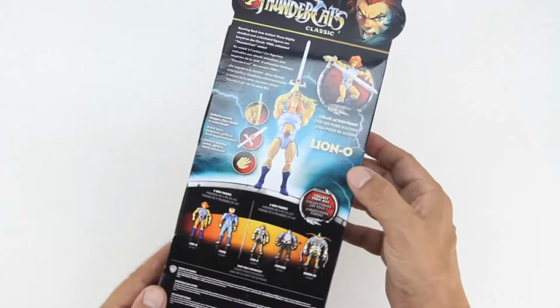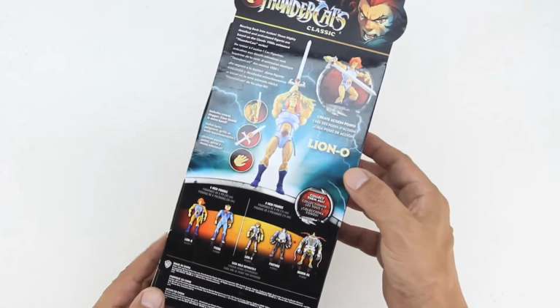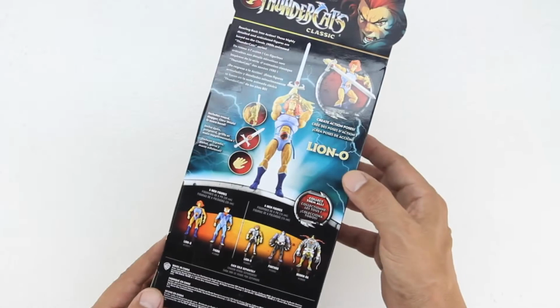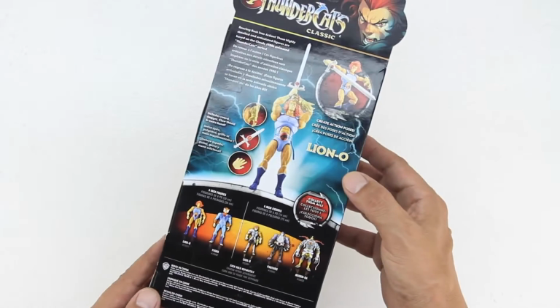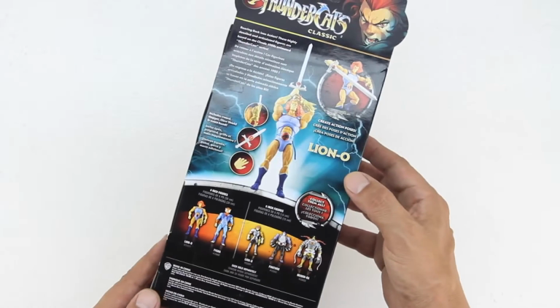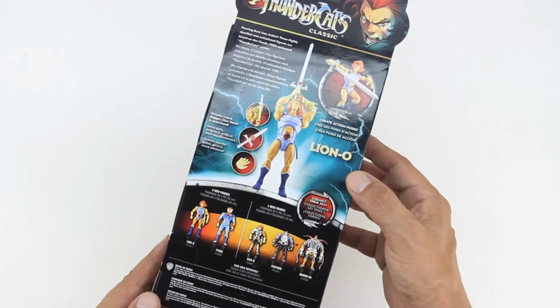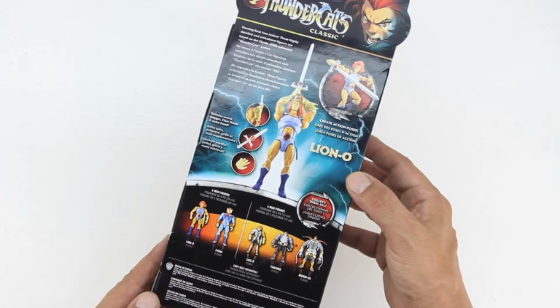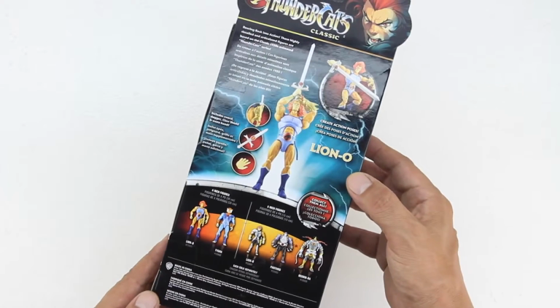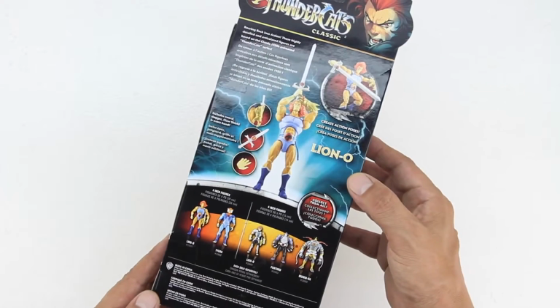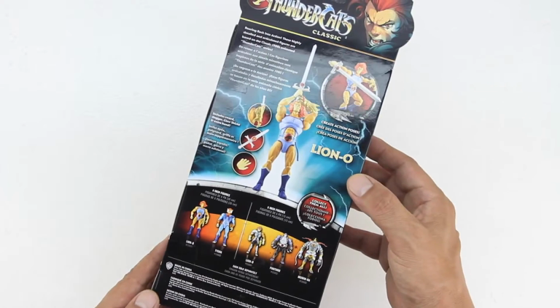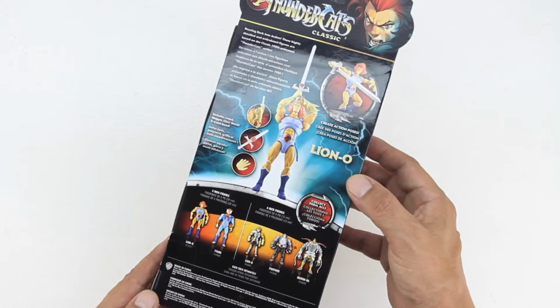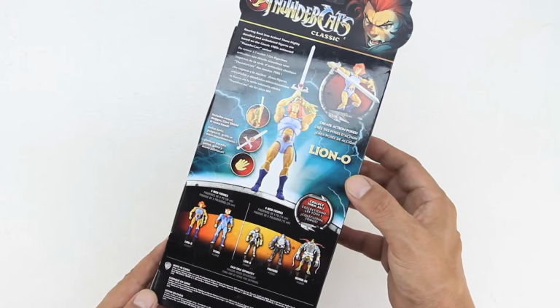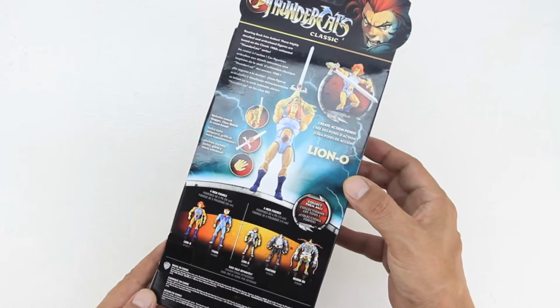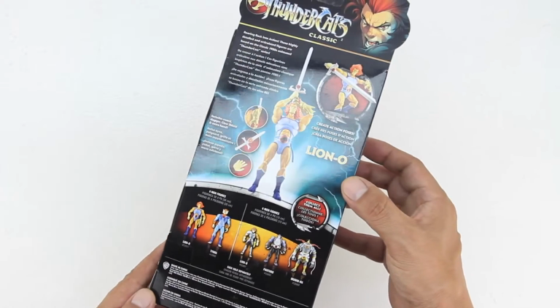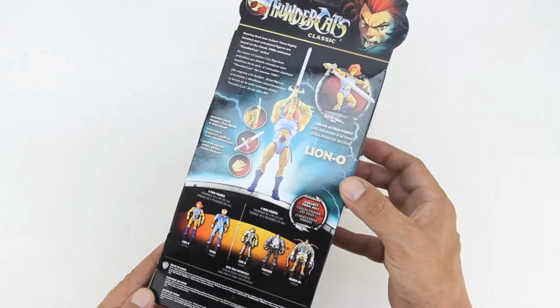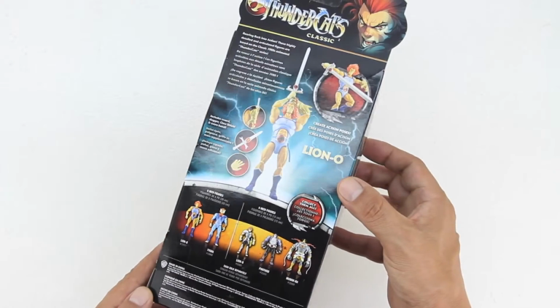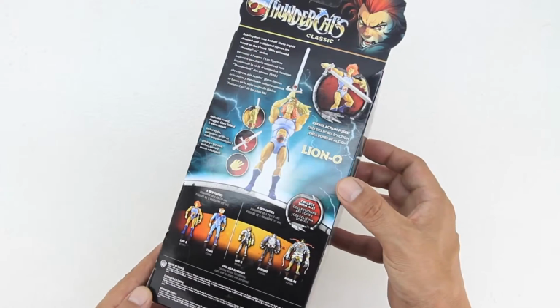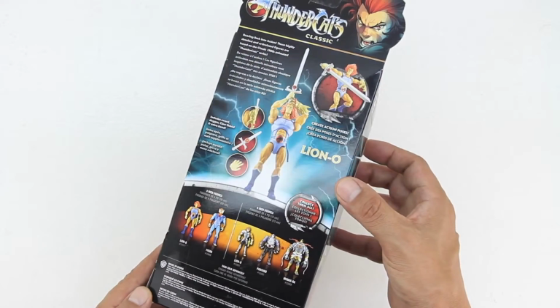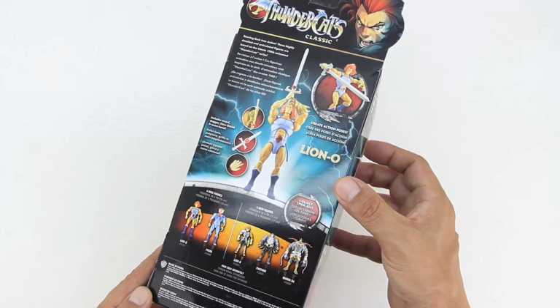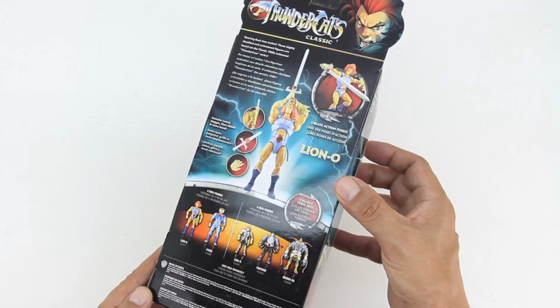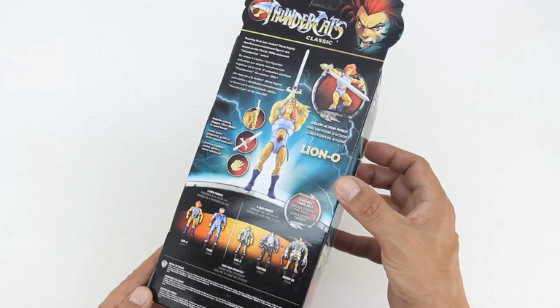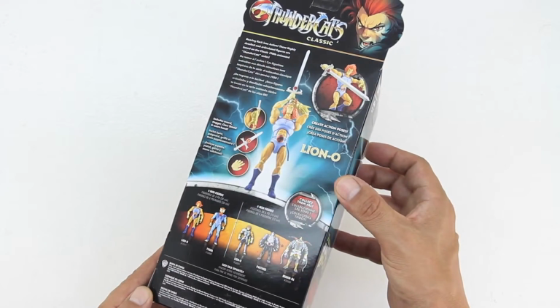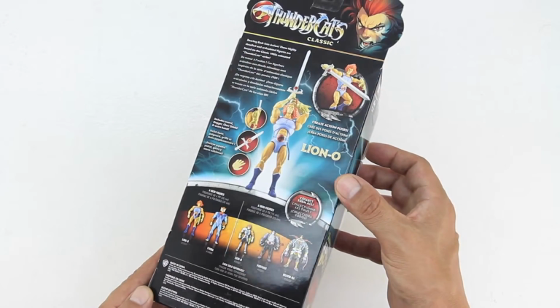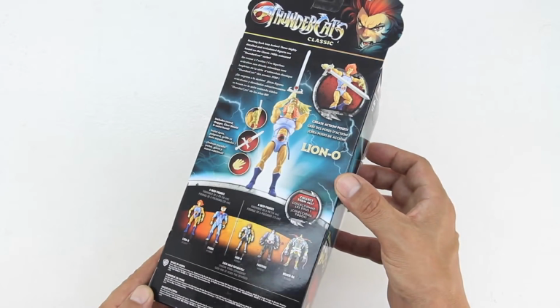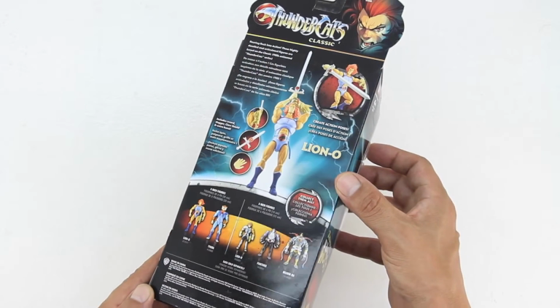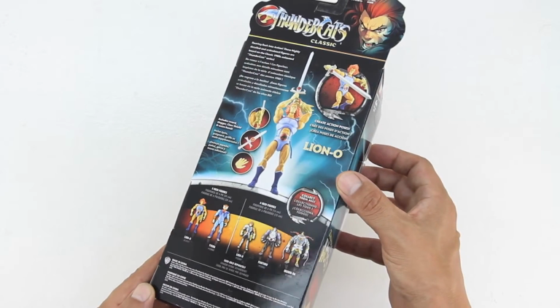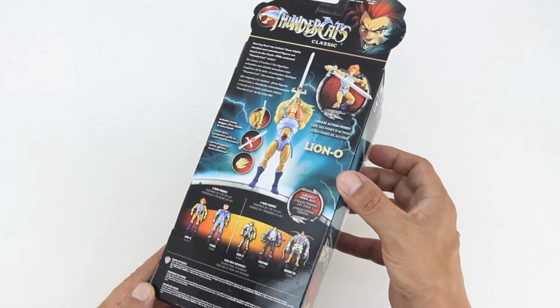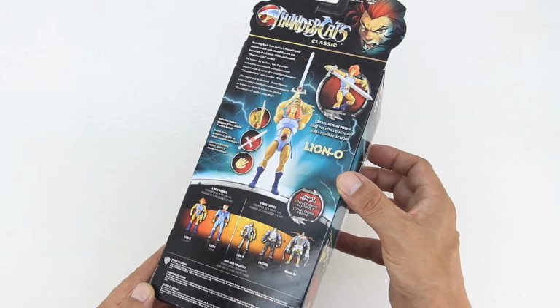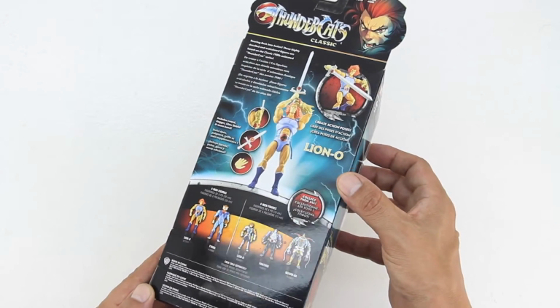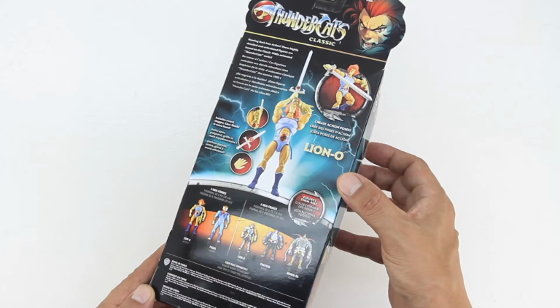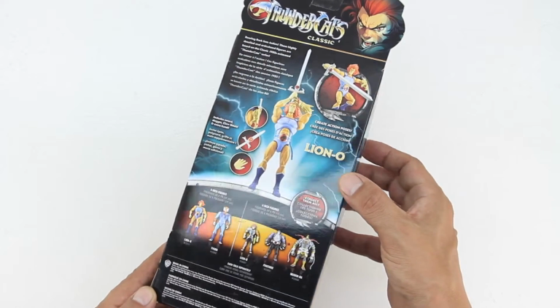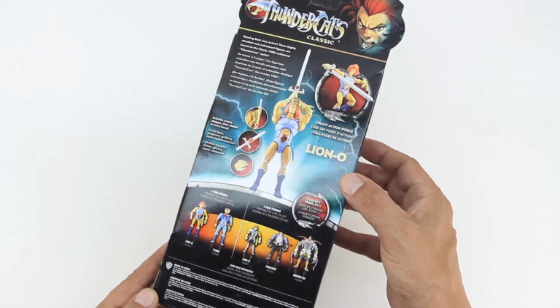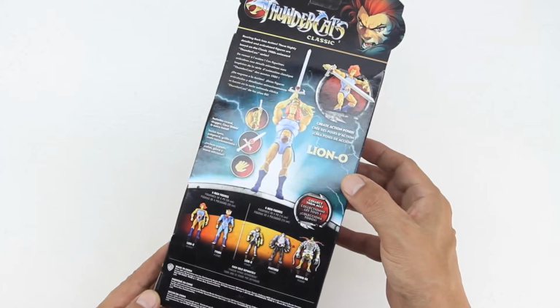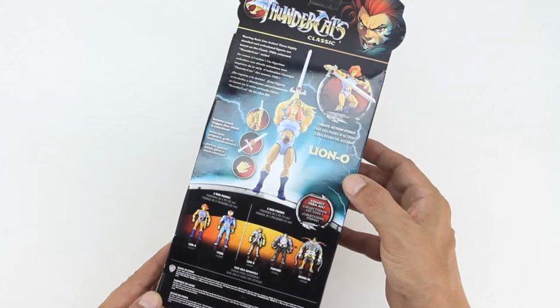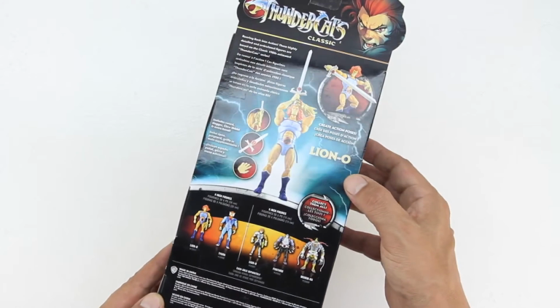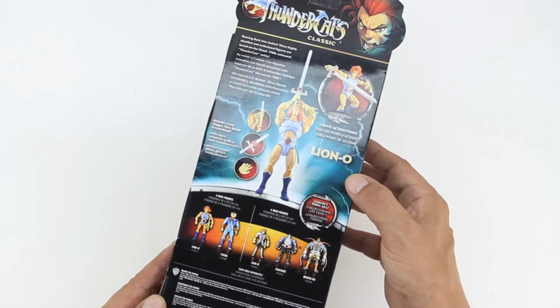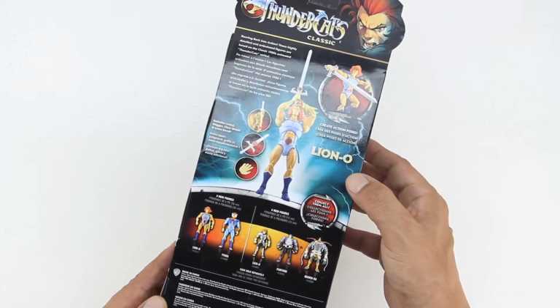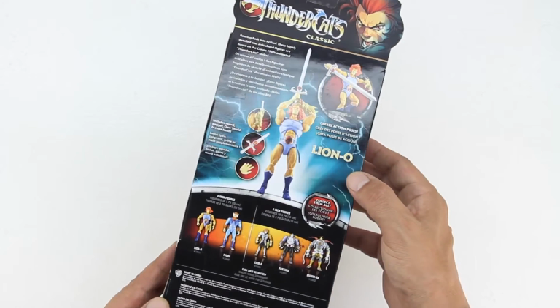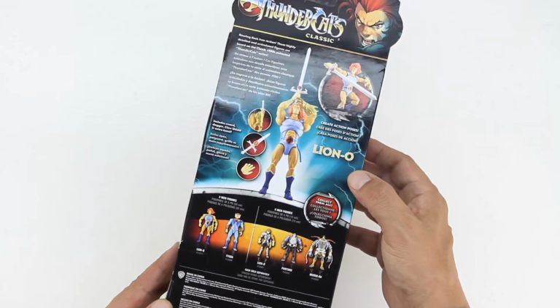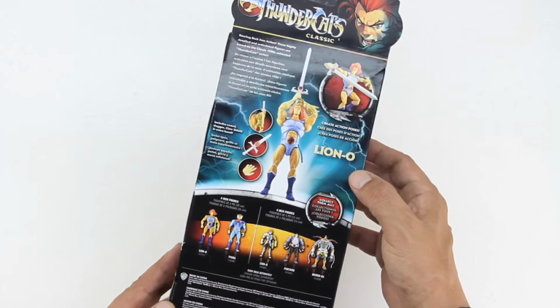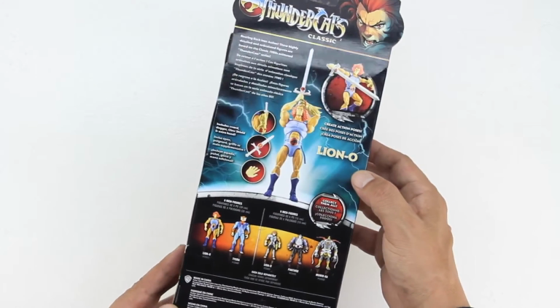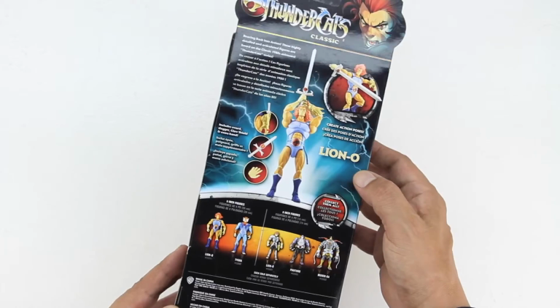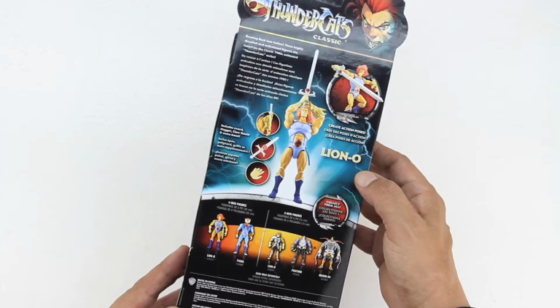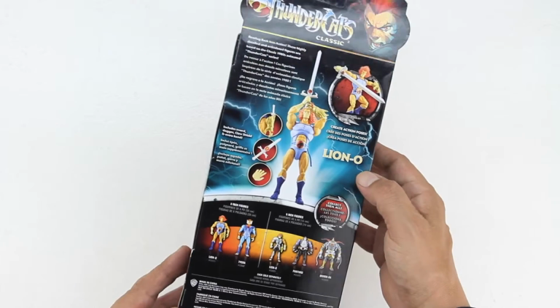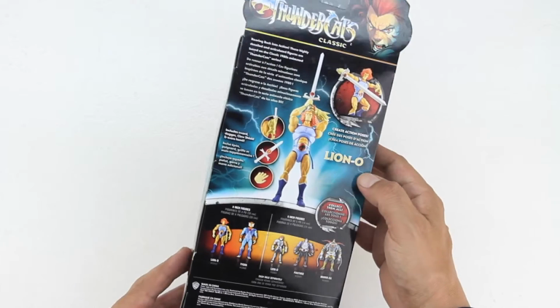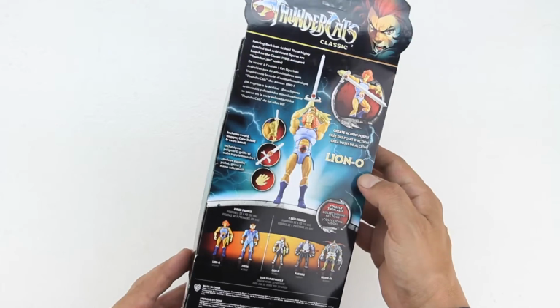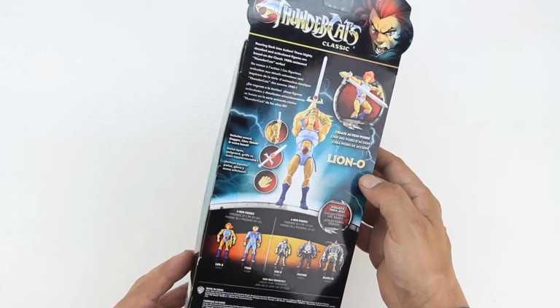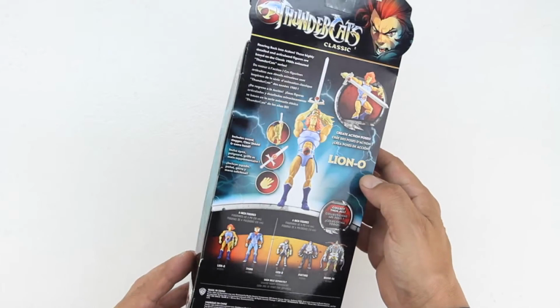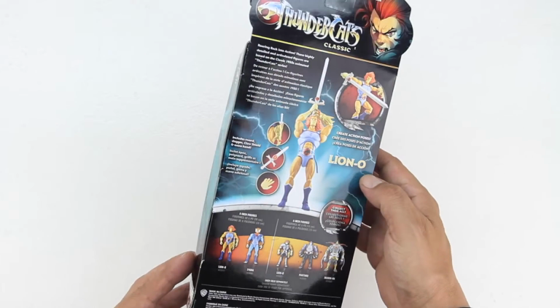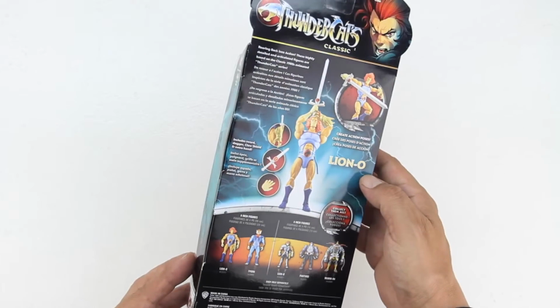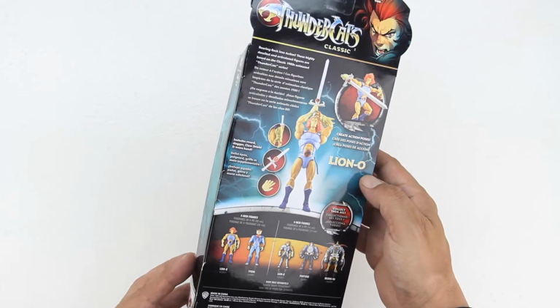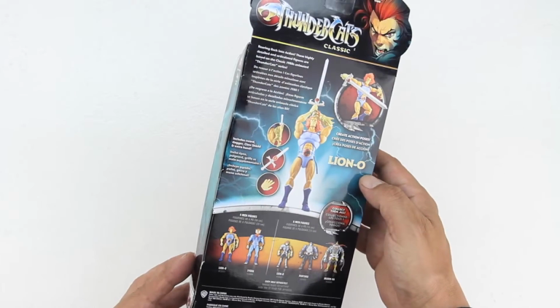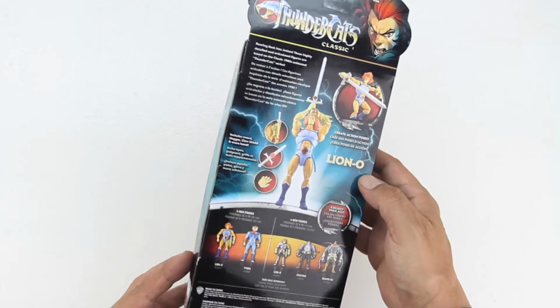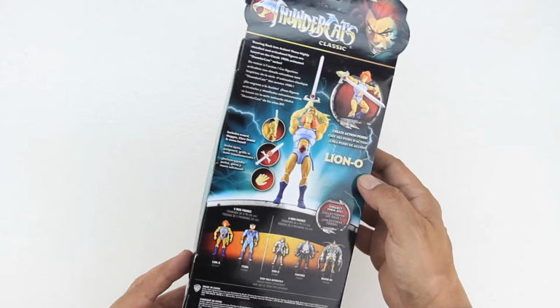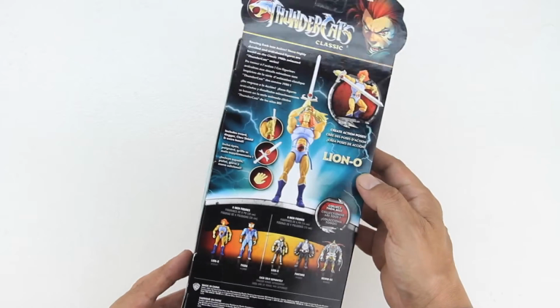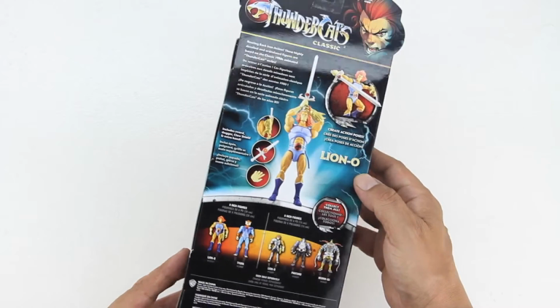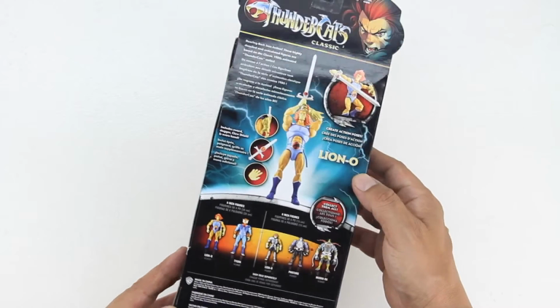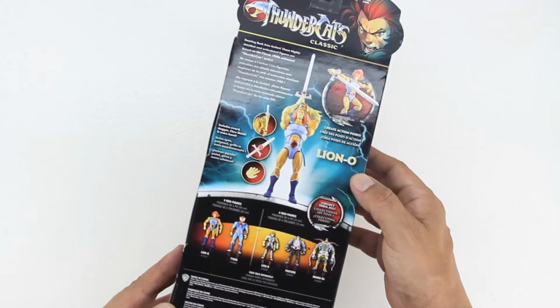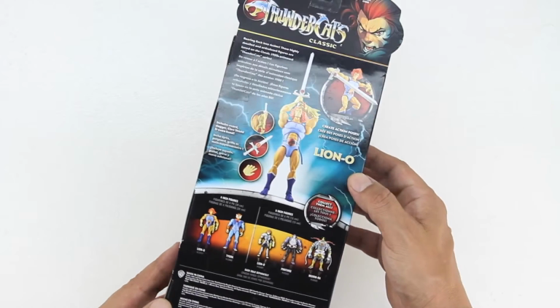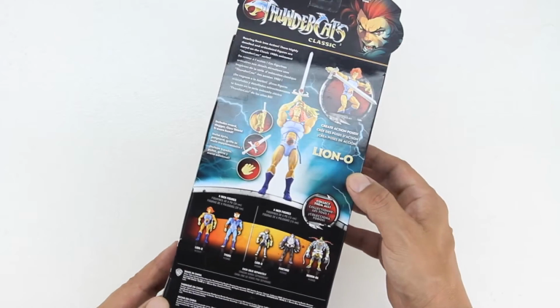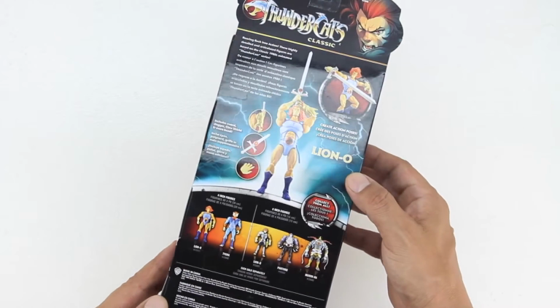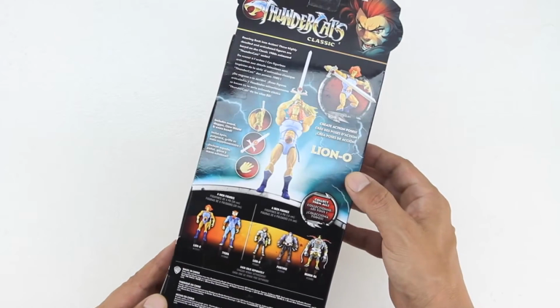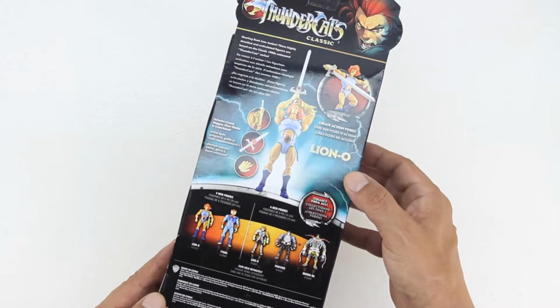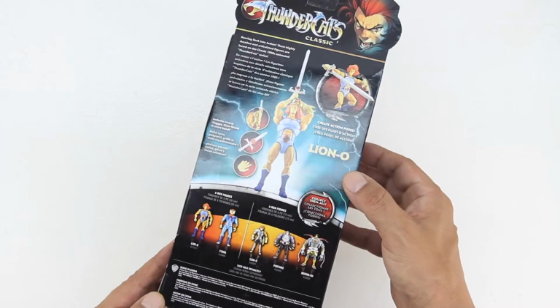On the back we get a little bit of text and images getting us more familiar with Thundercats, and you can also see the other action figures that we need to complete the set.